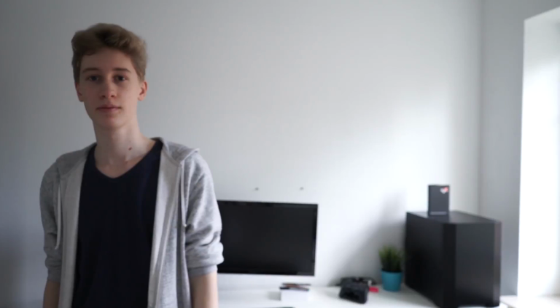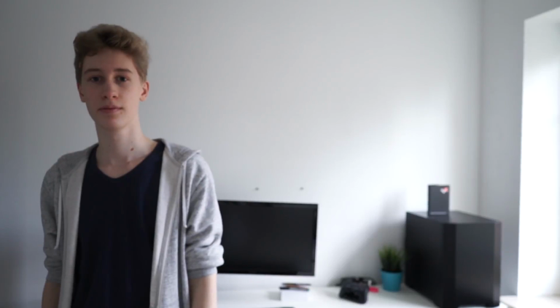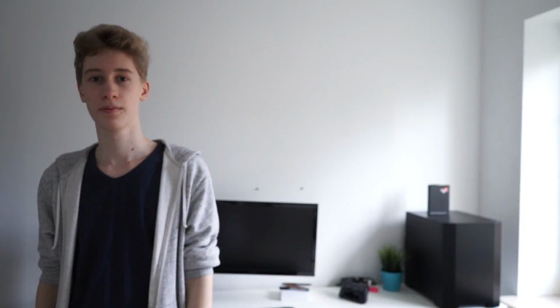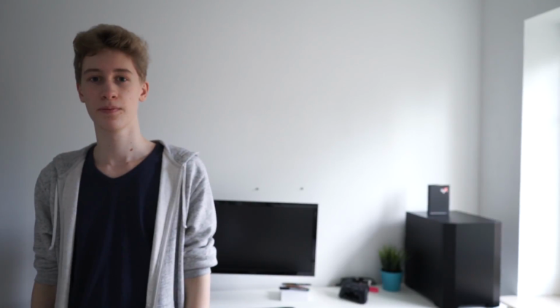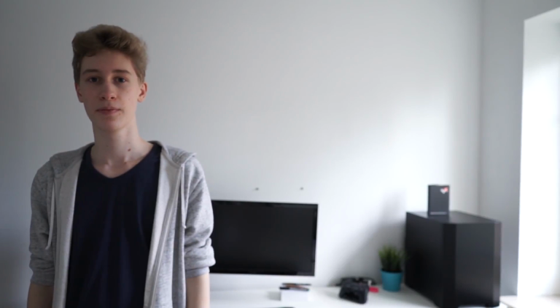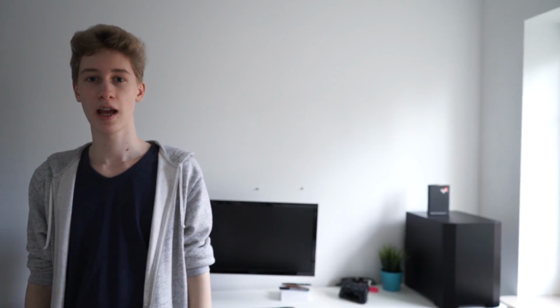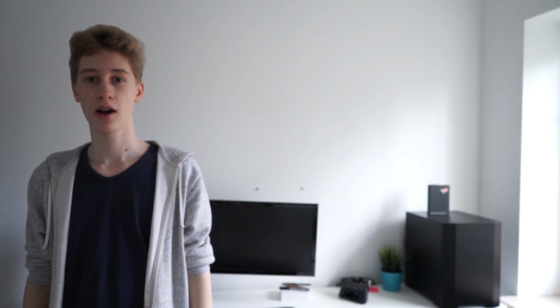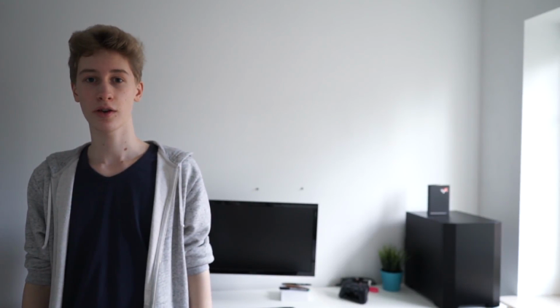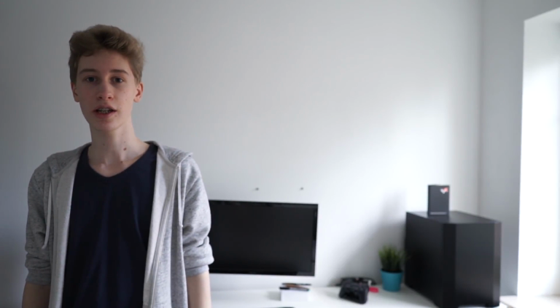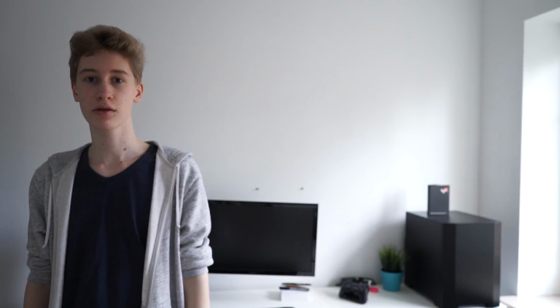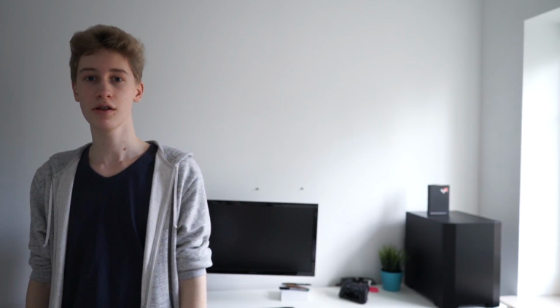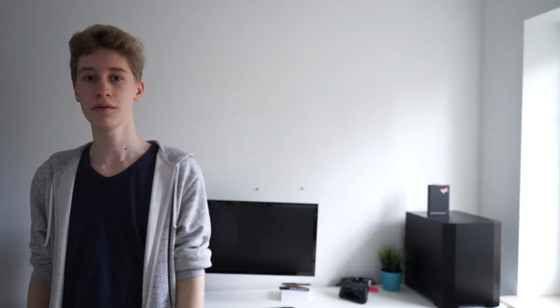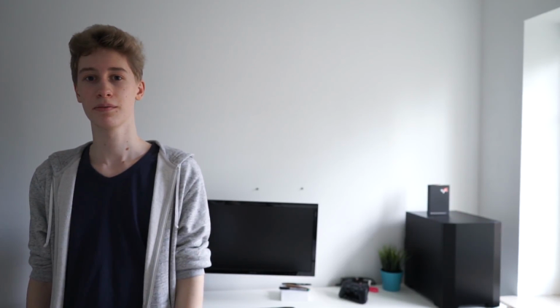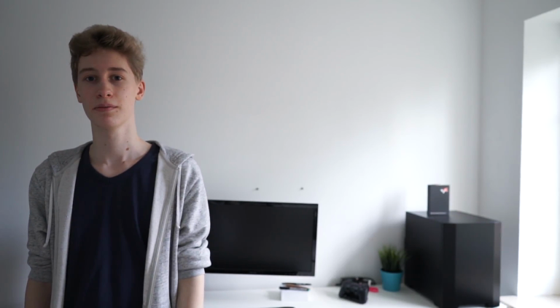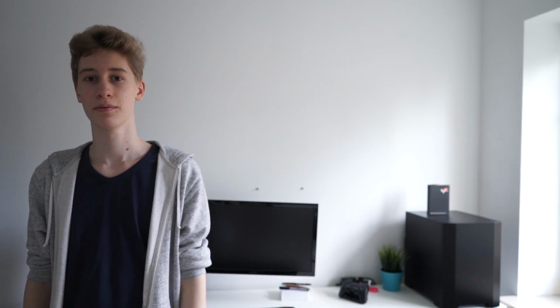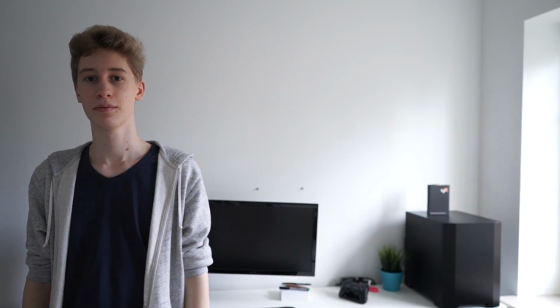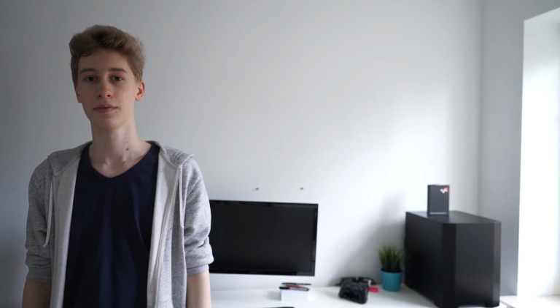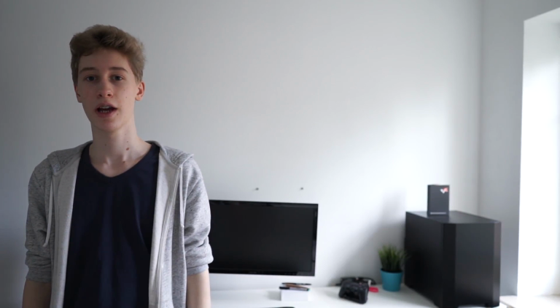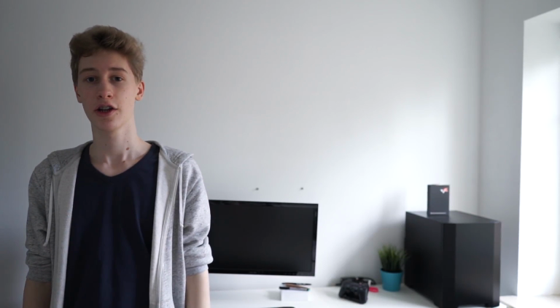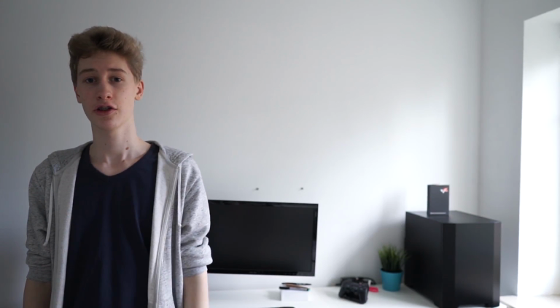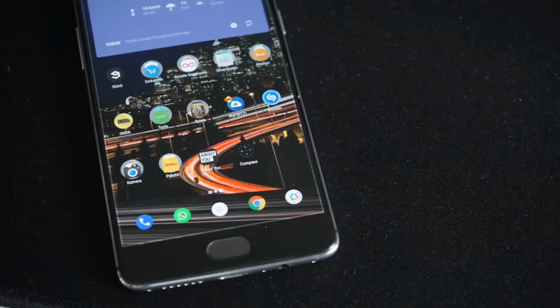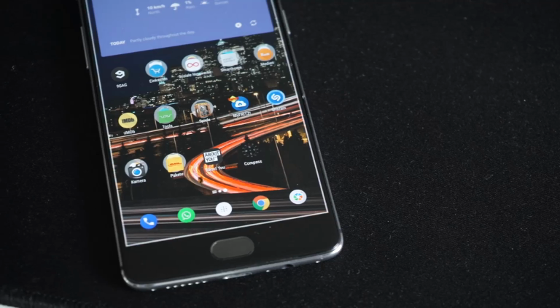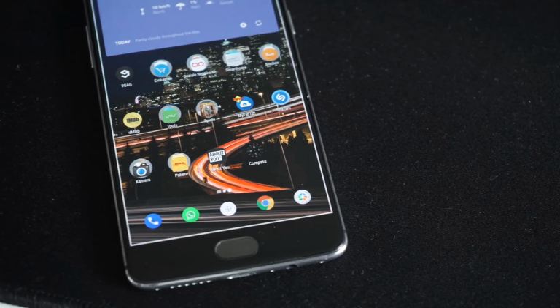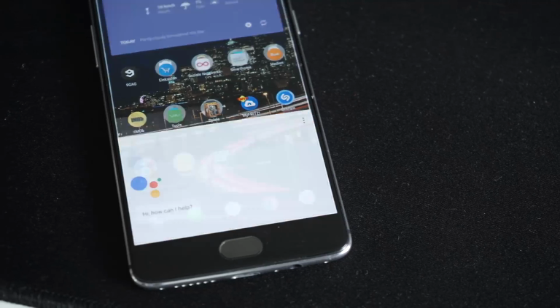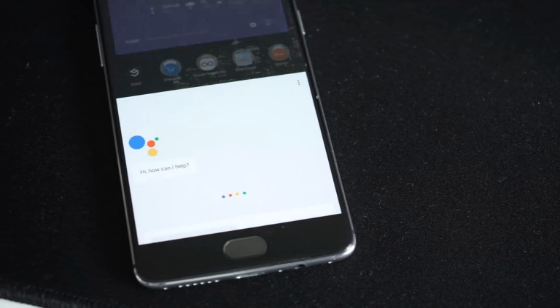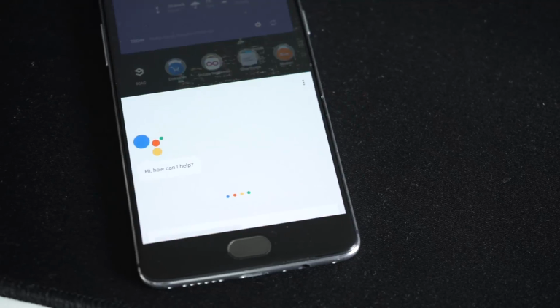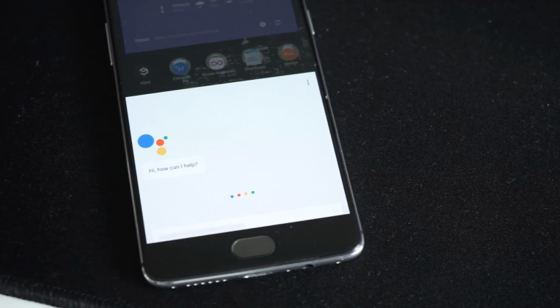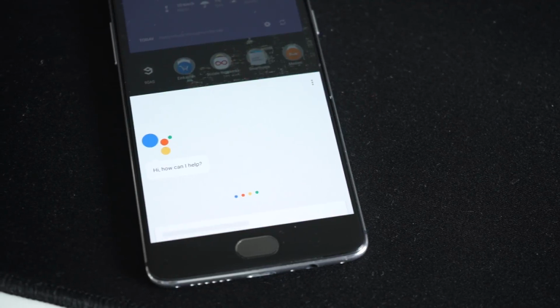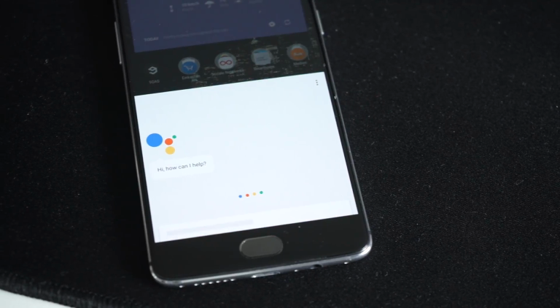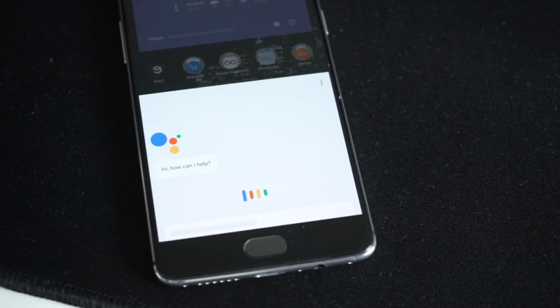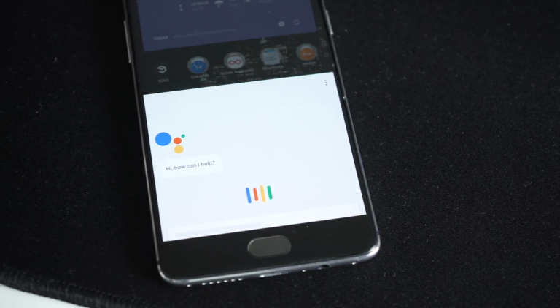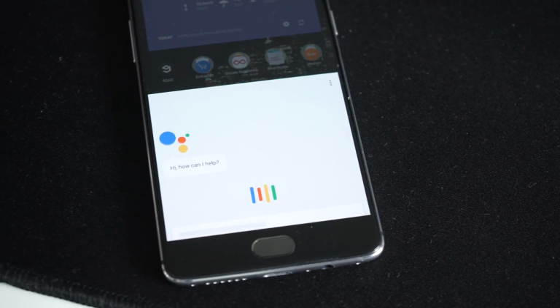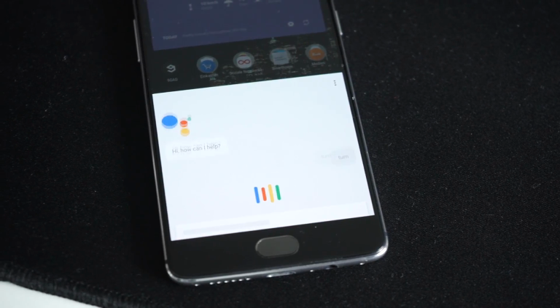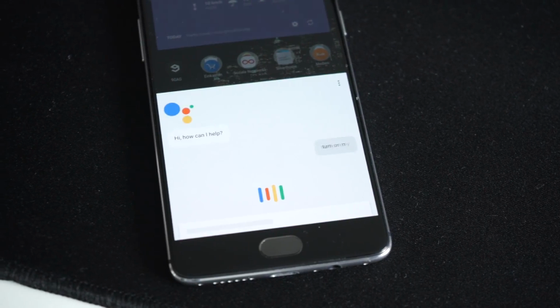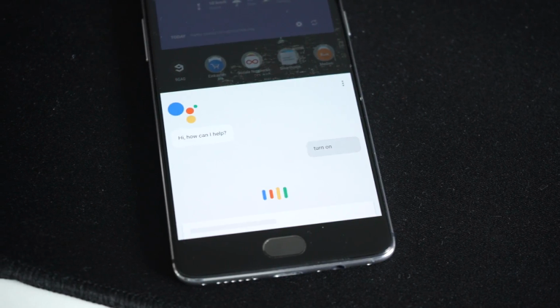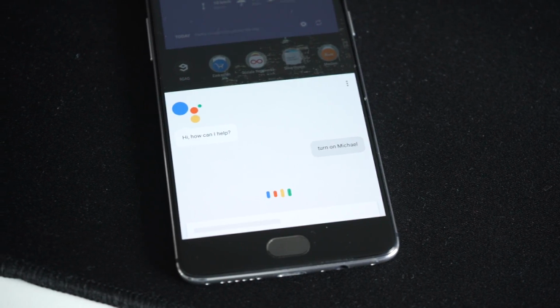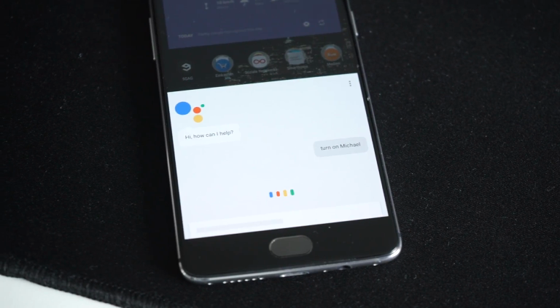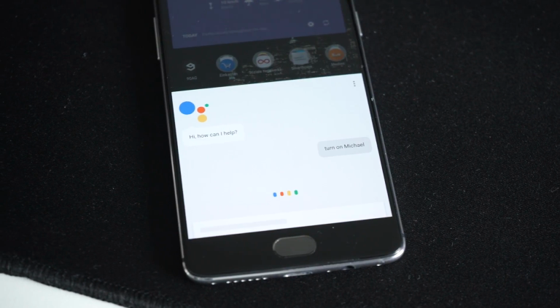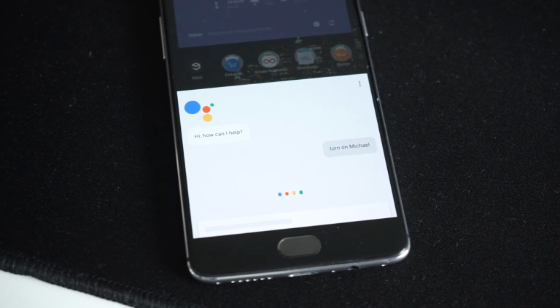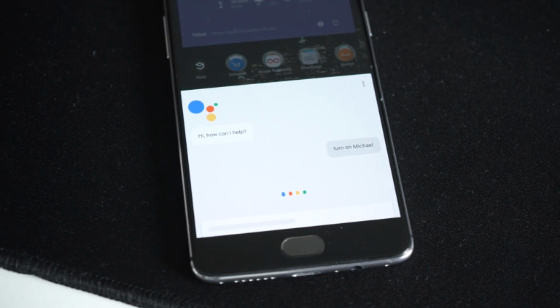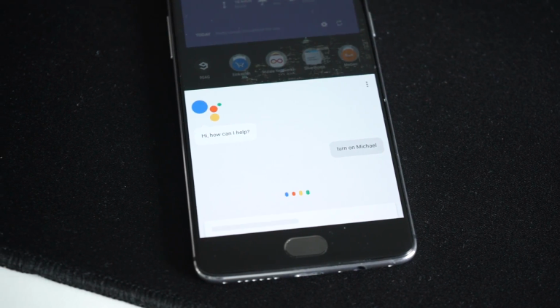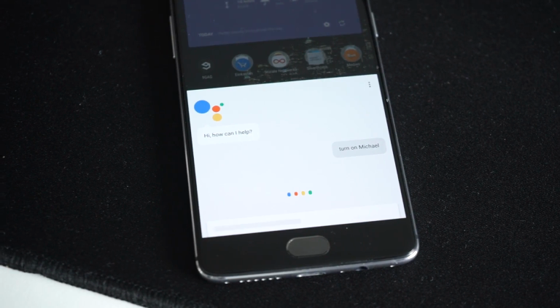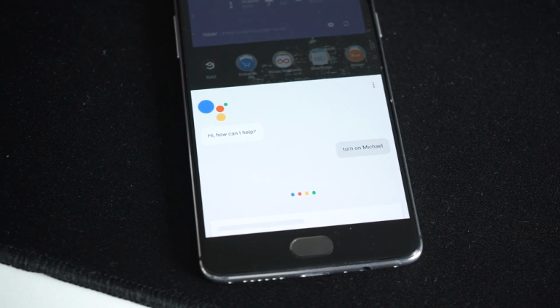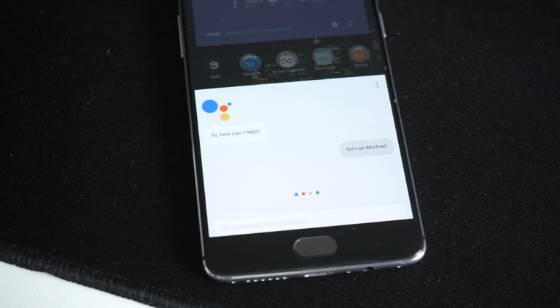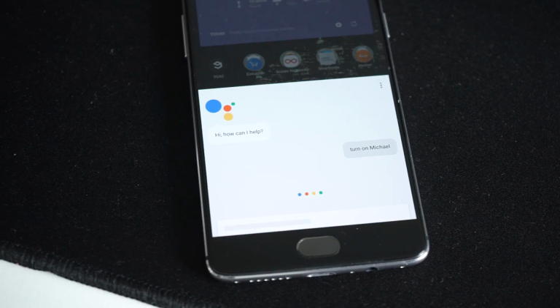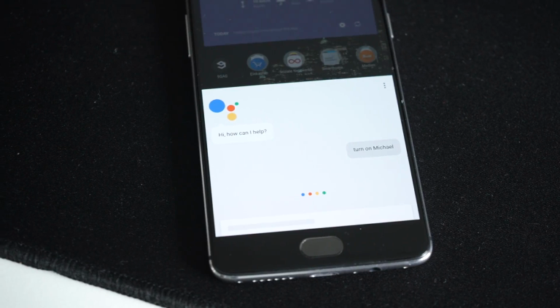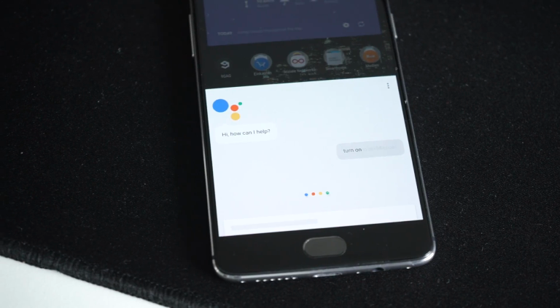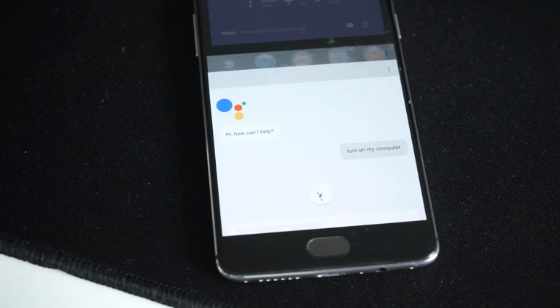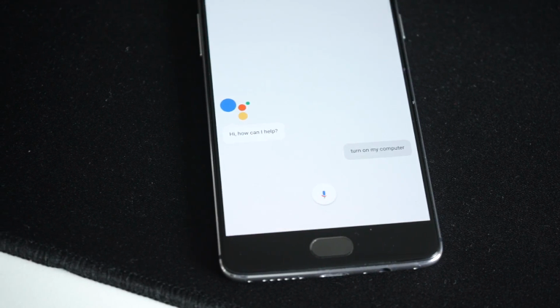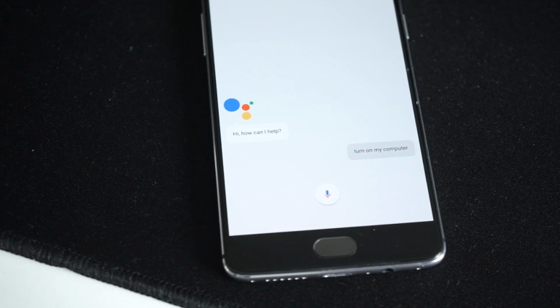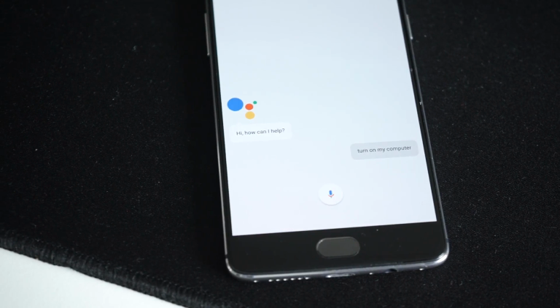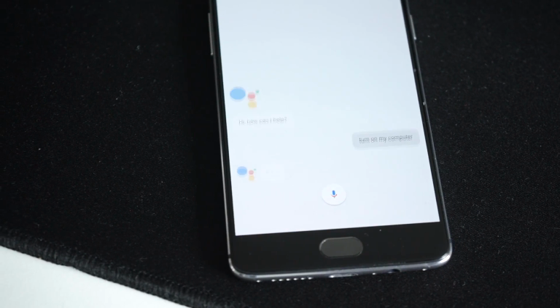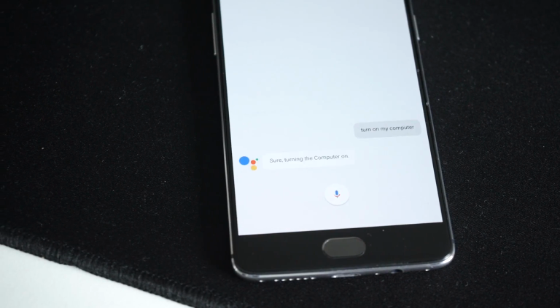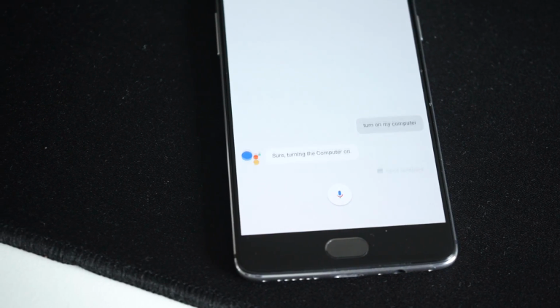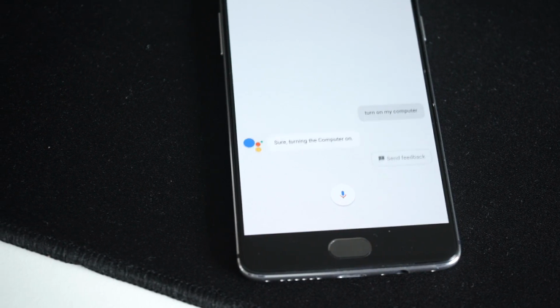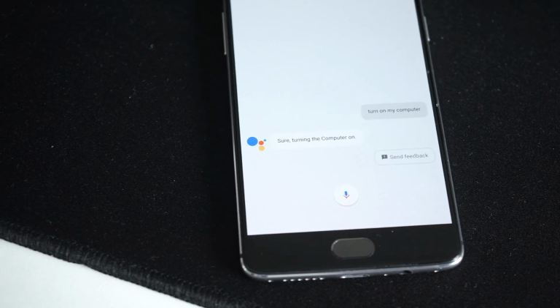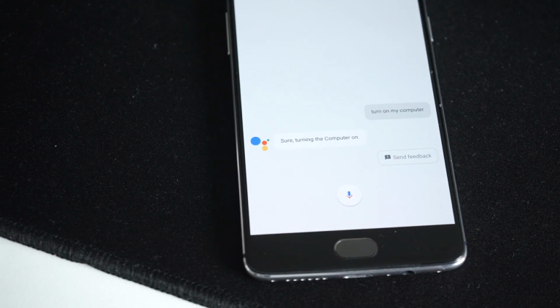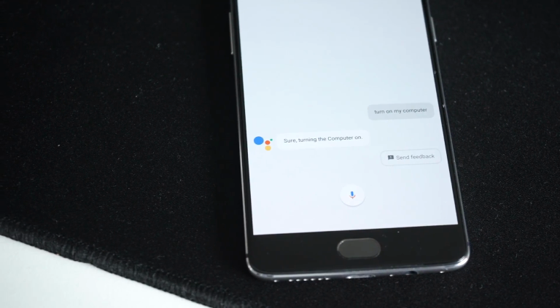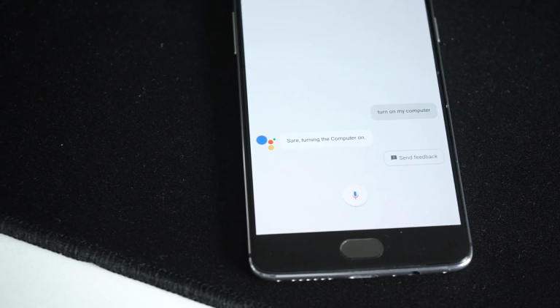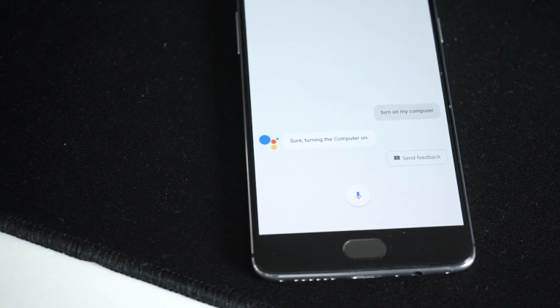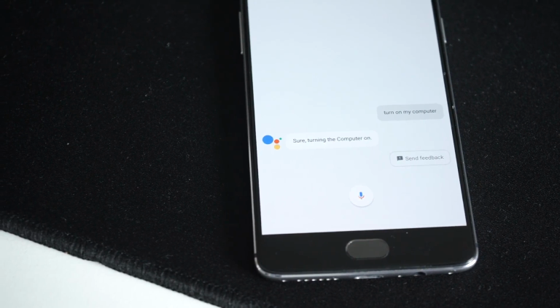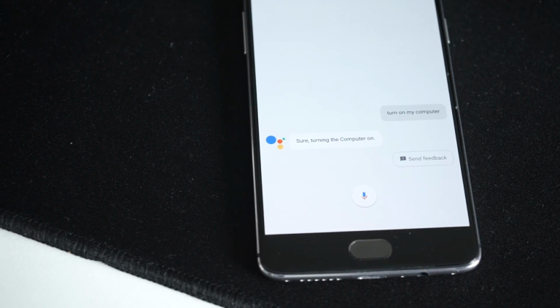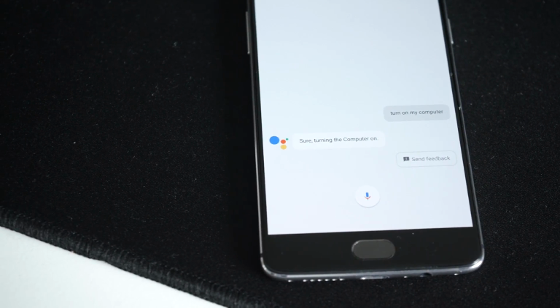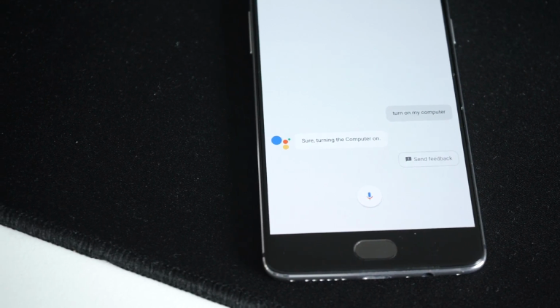Okay Google, turn on my computer. You got it, turning the computer on.